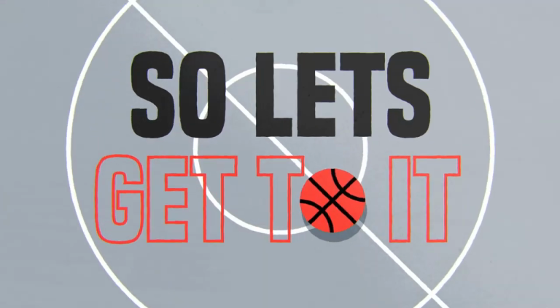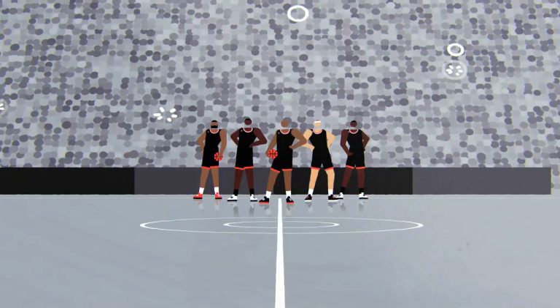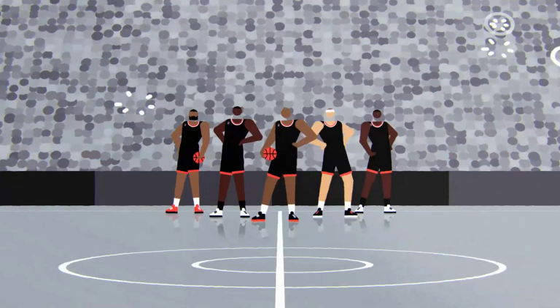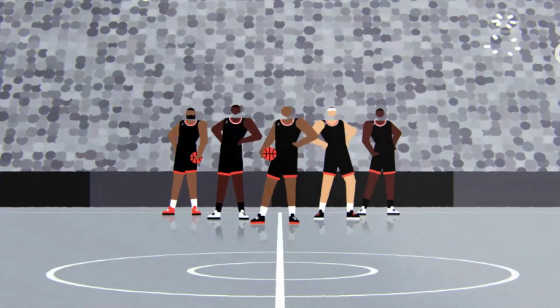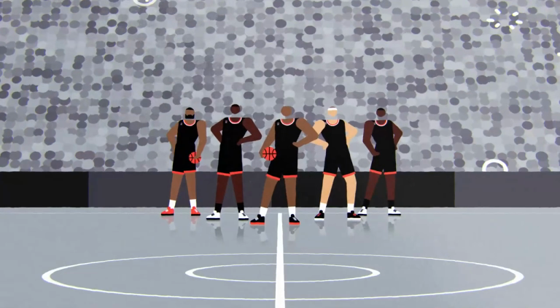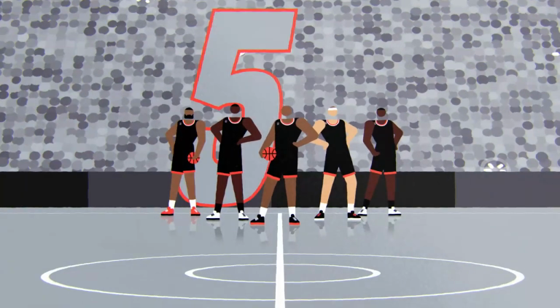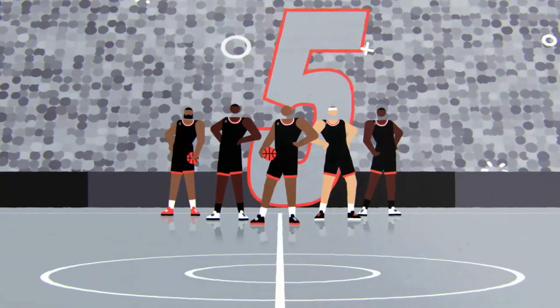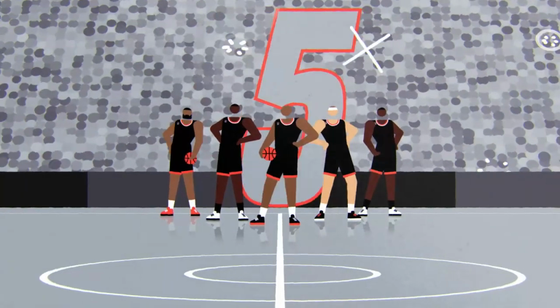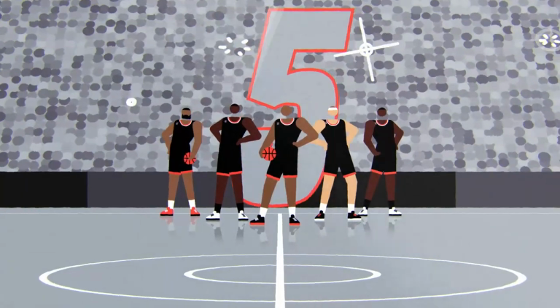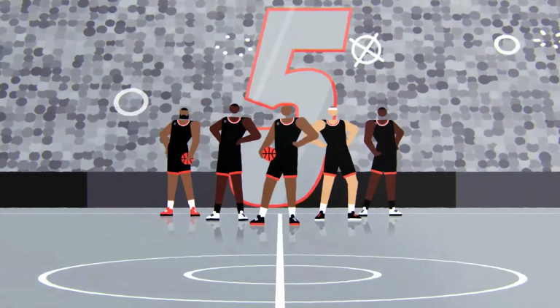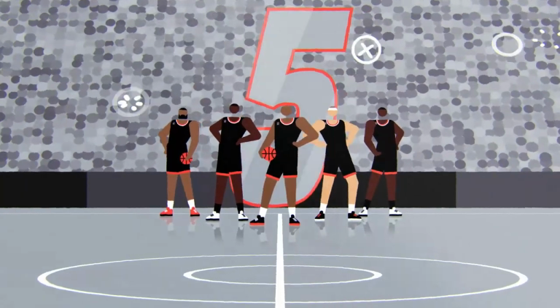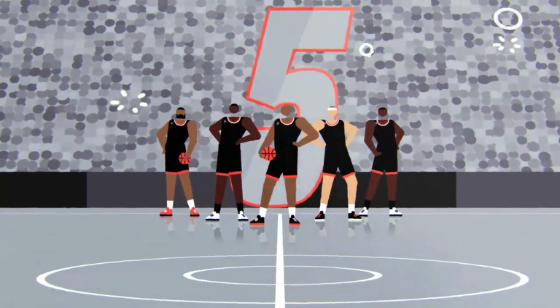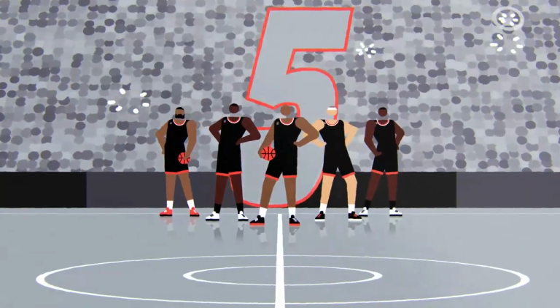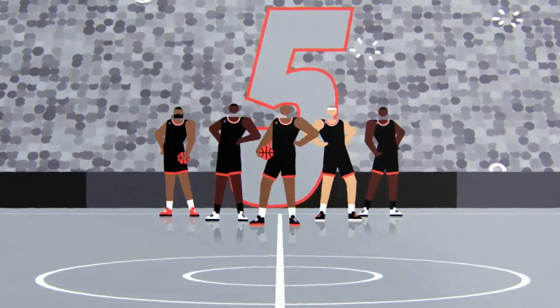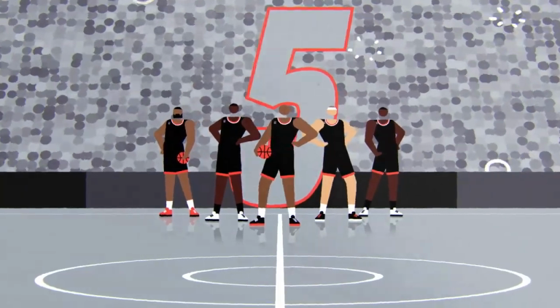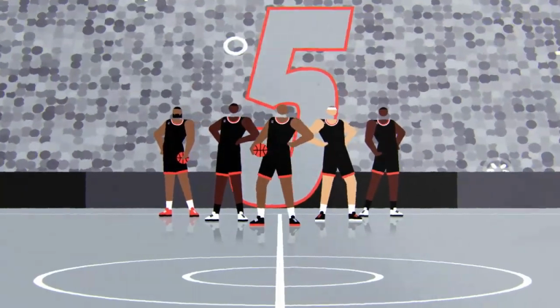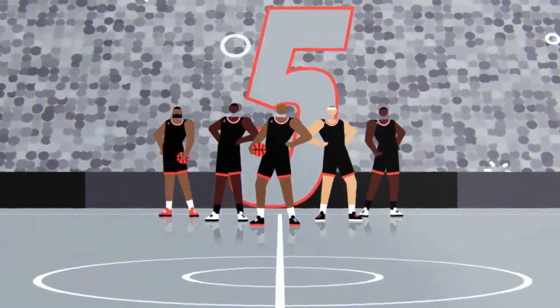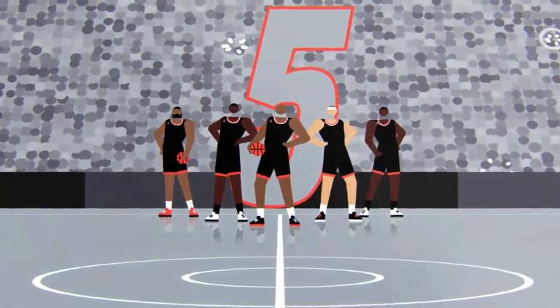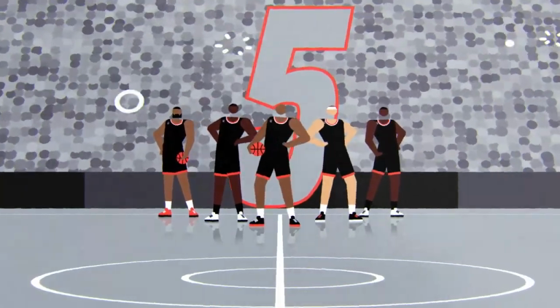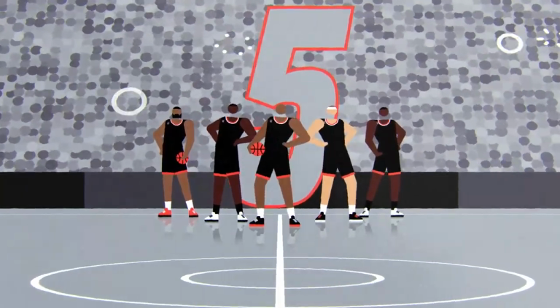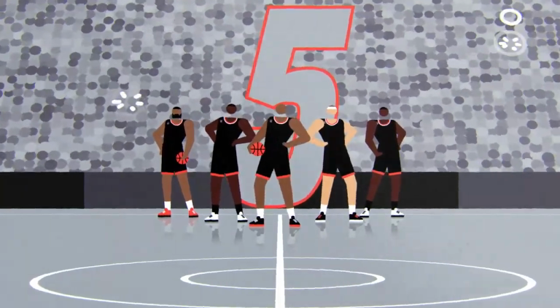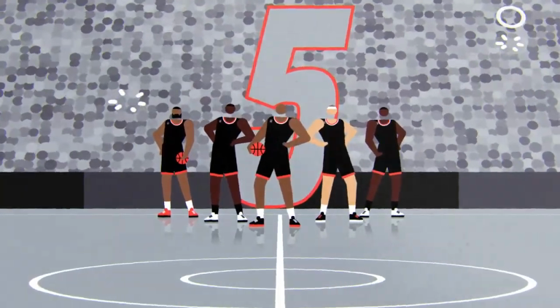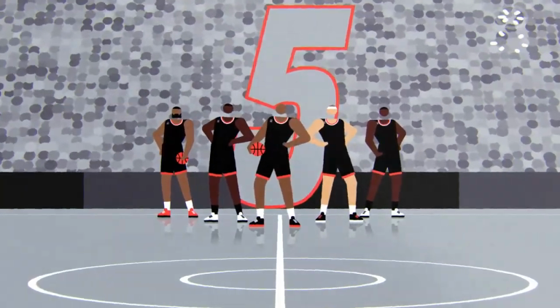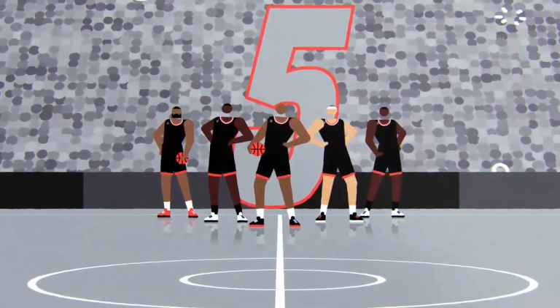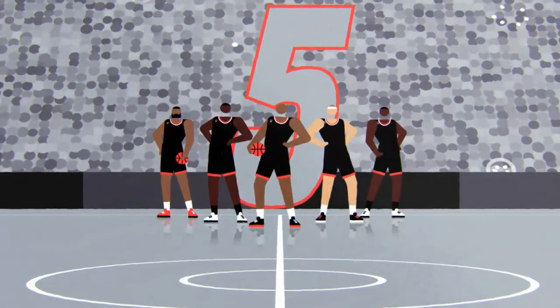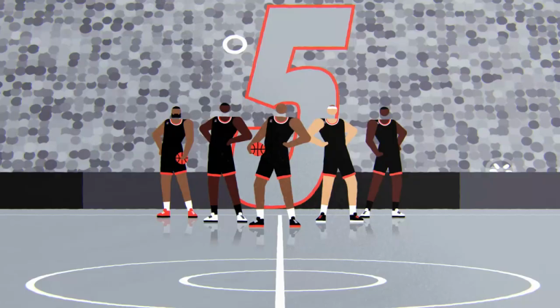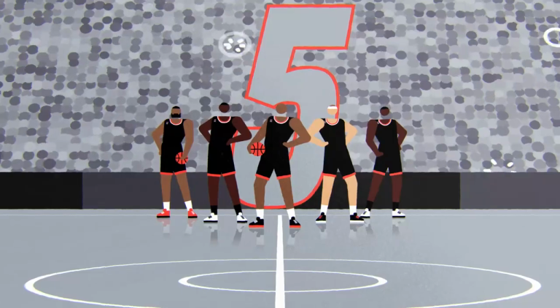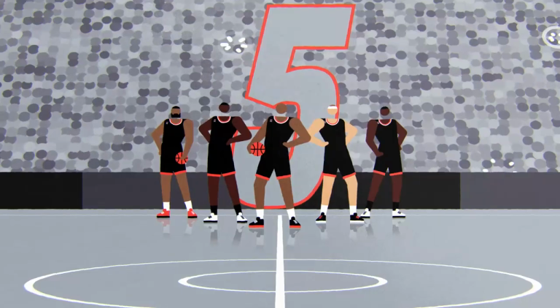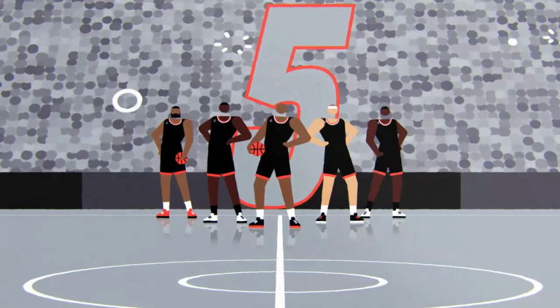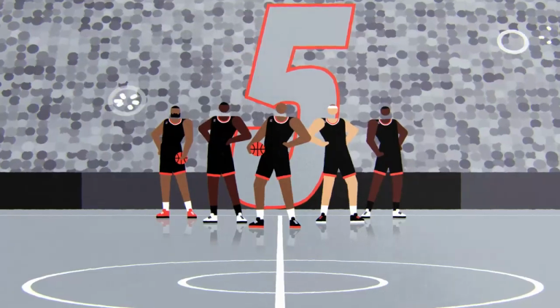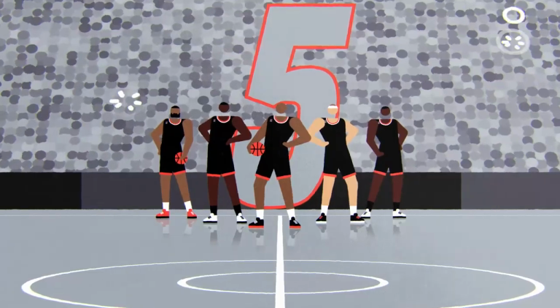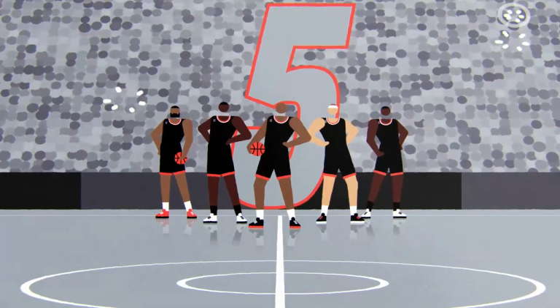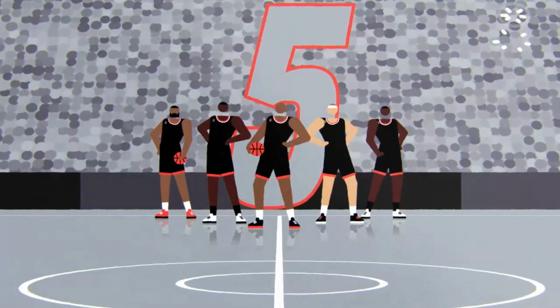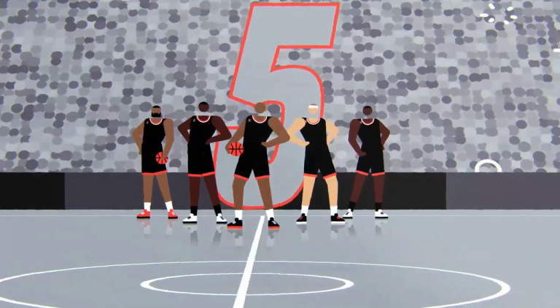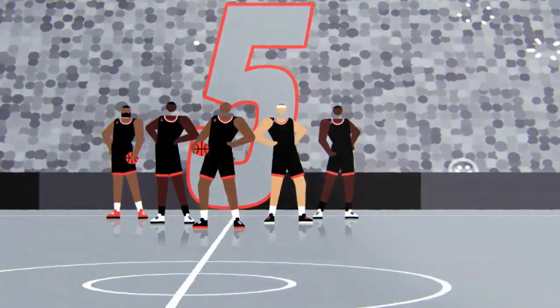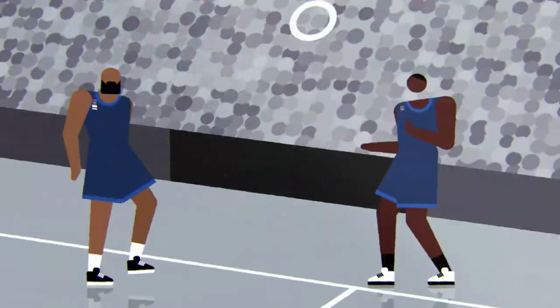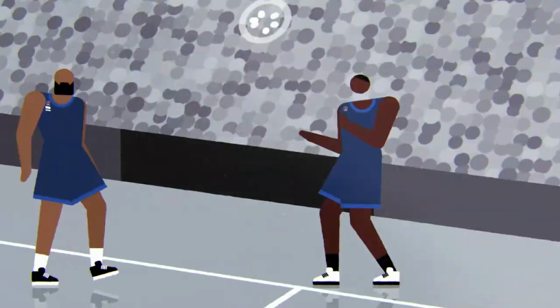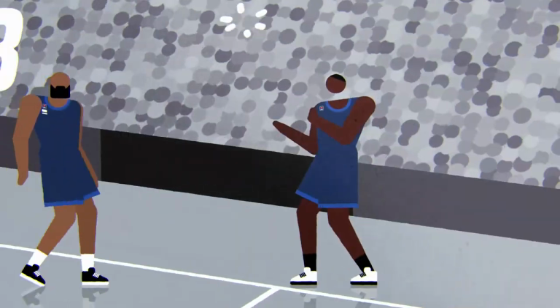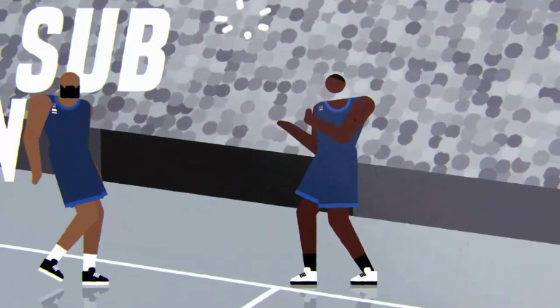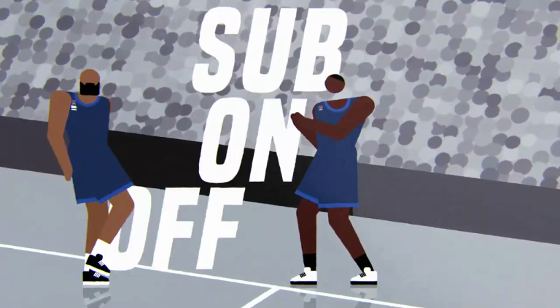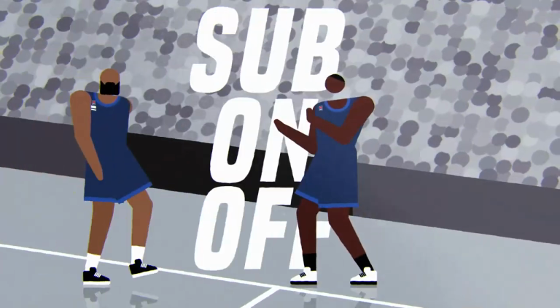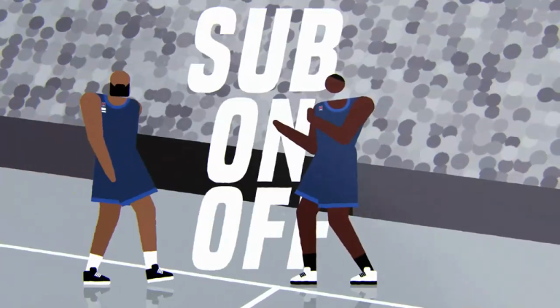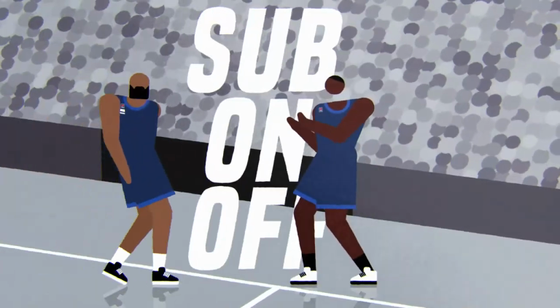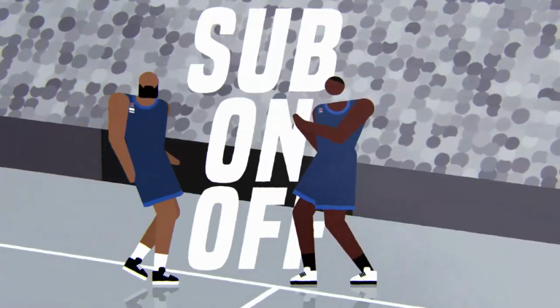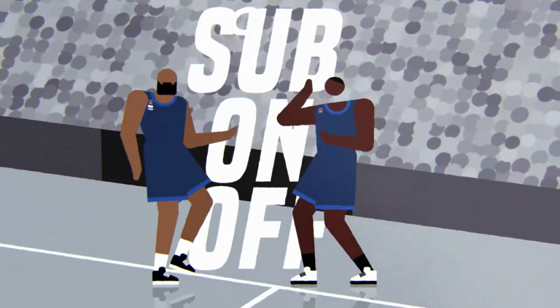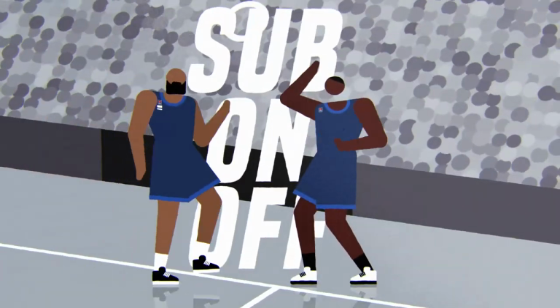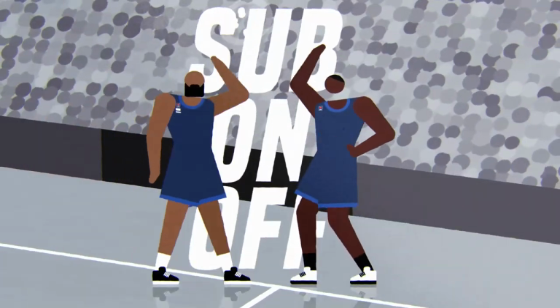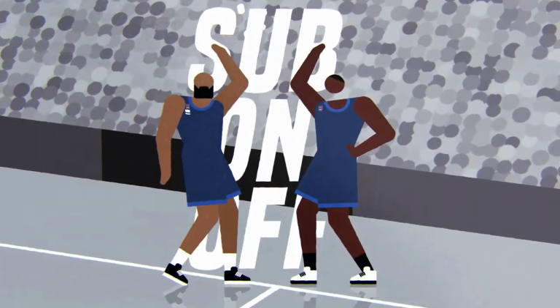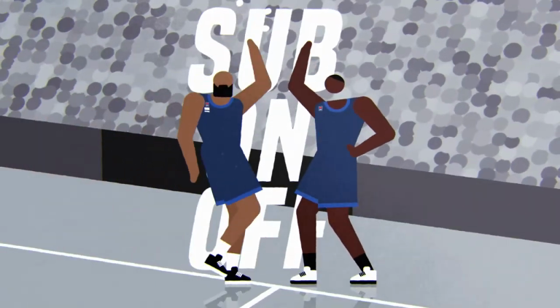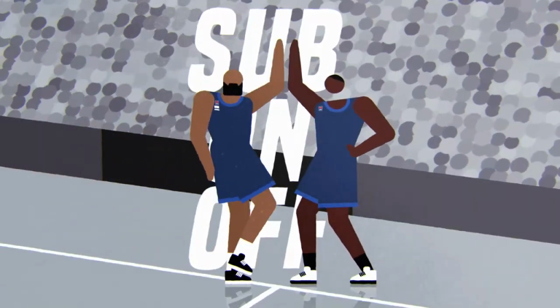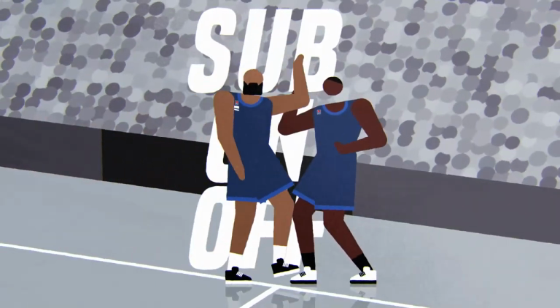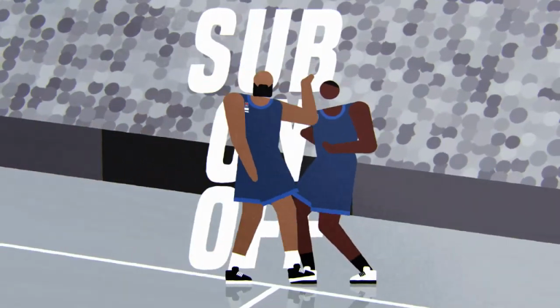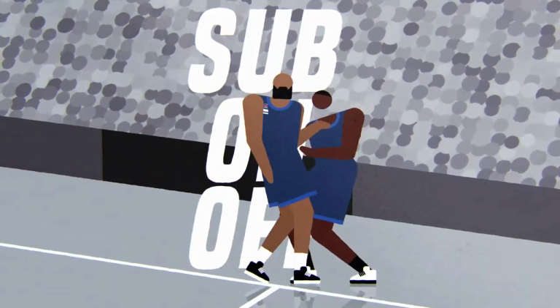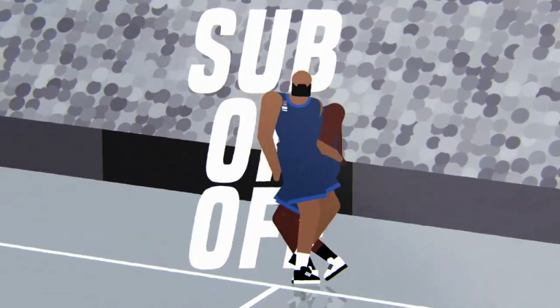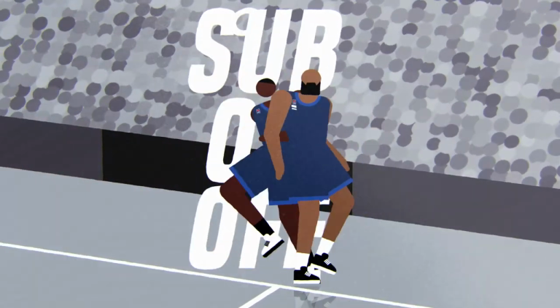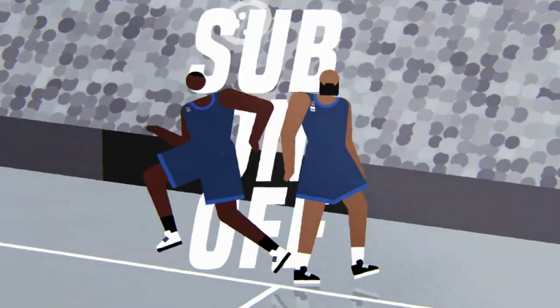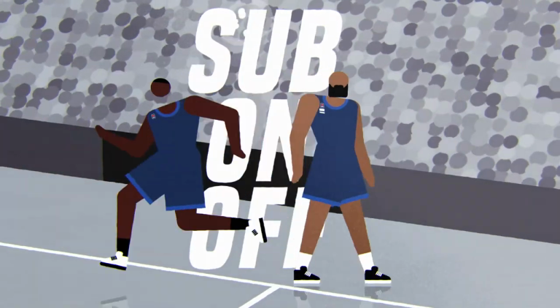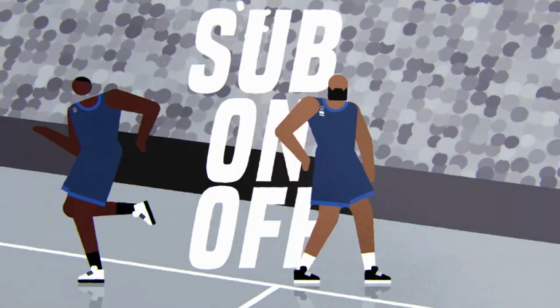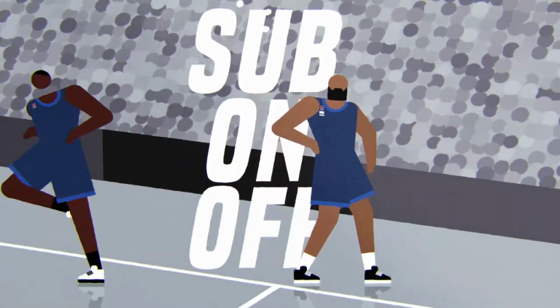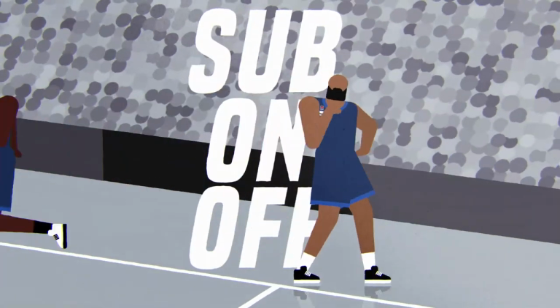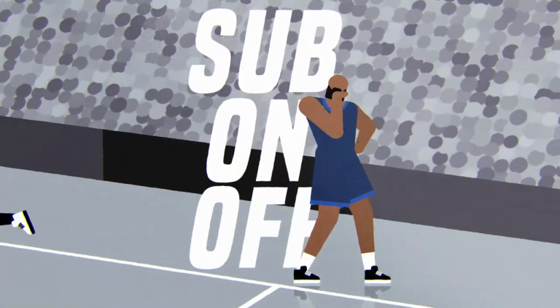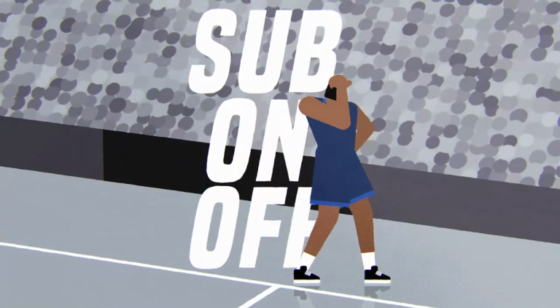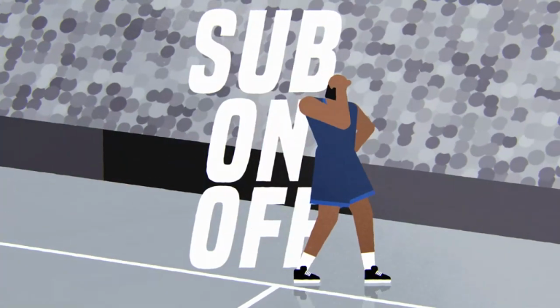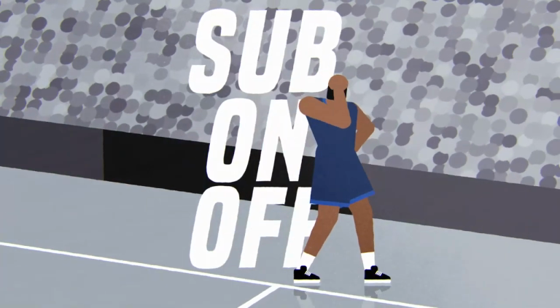Each team can have five players on the court at any one time, but can sub players on and off throughout the match.